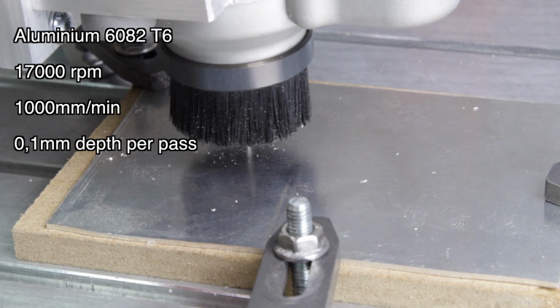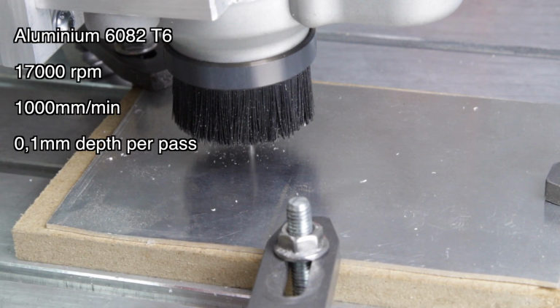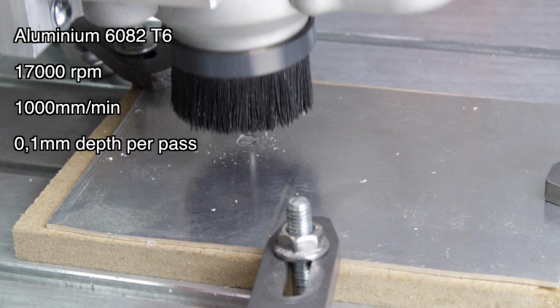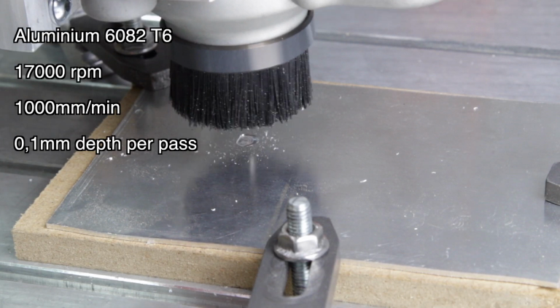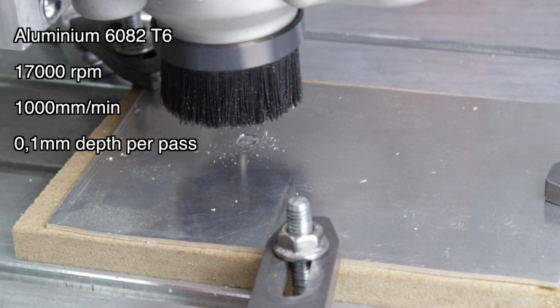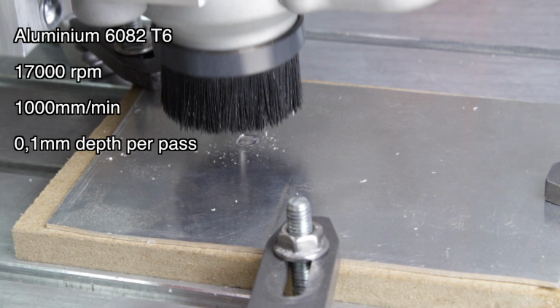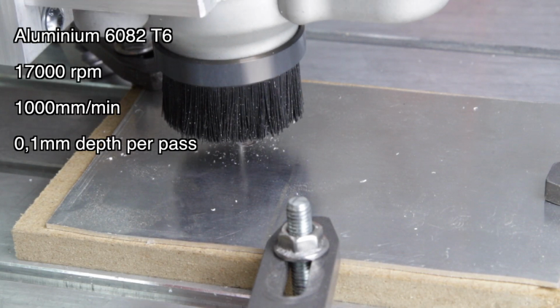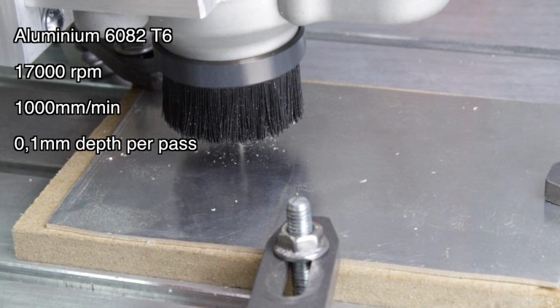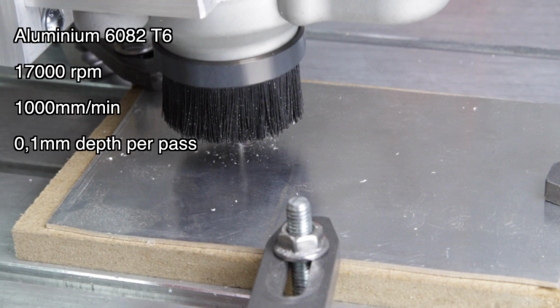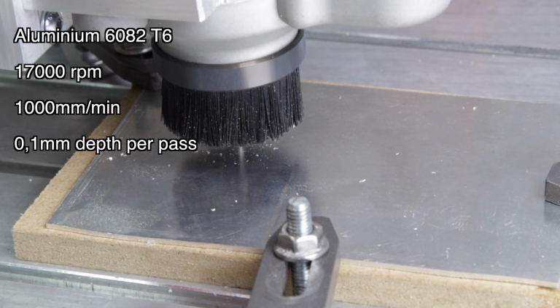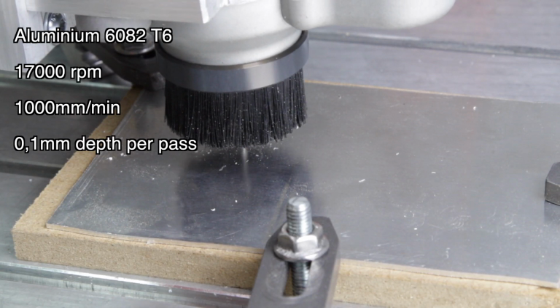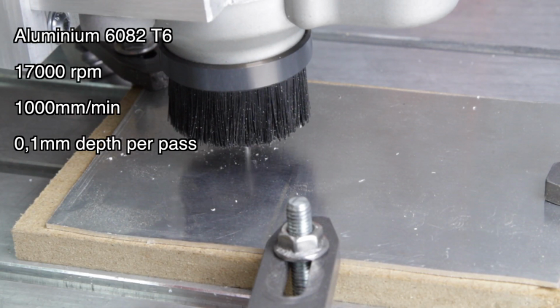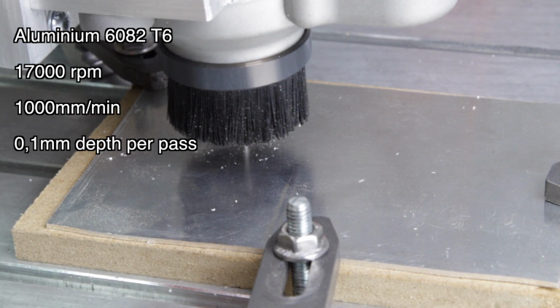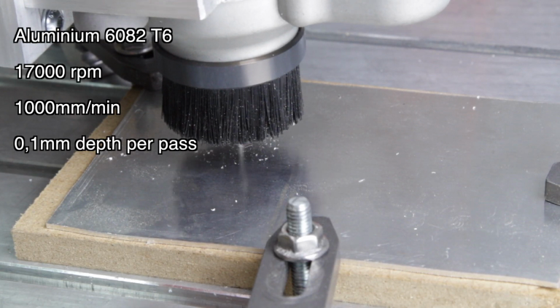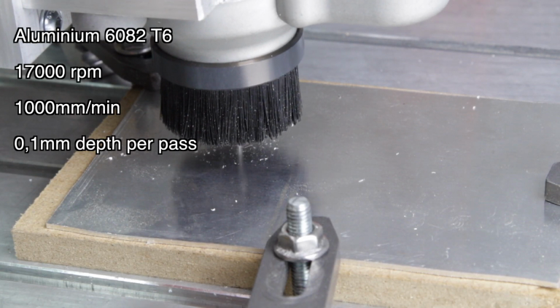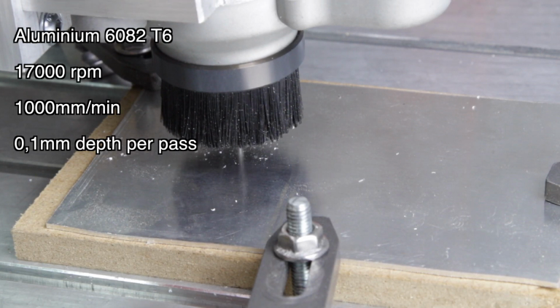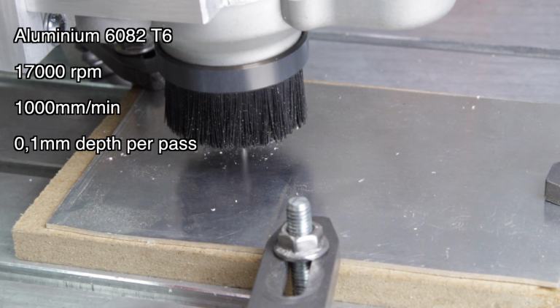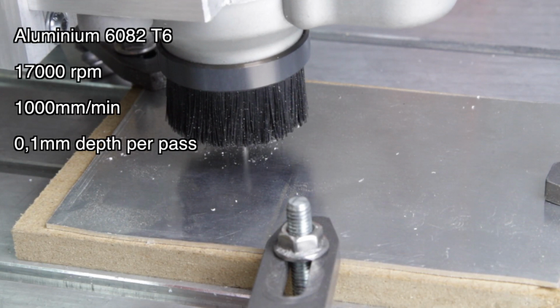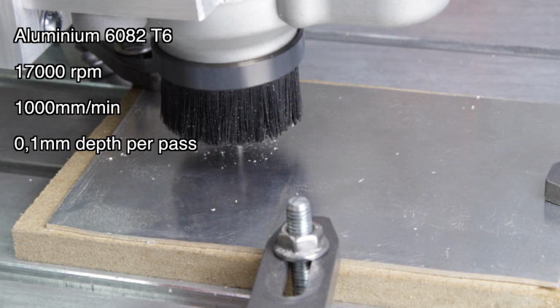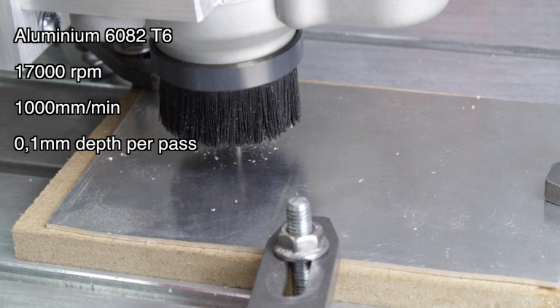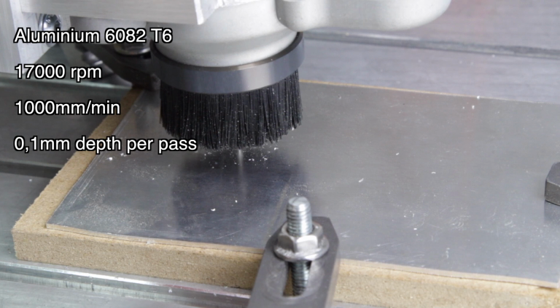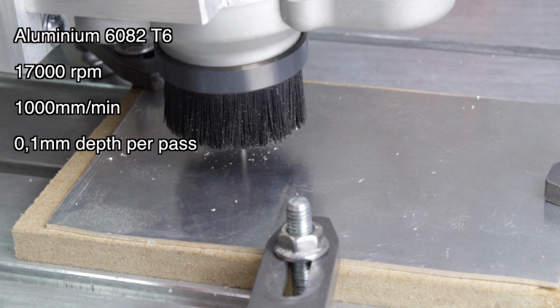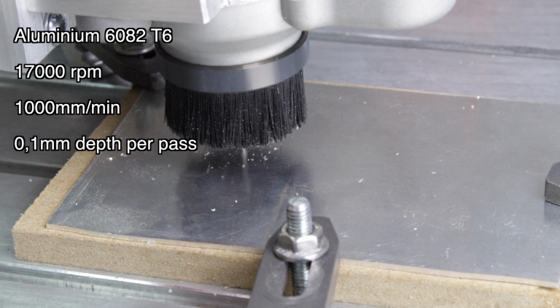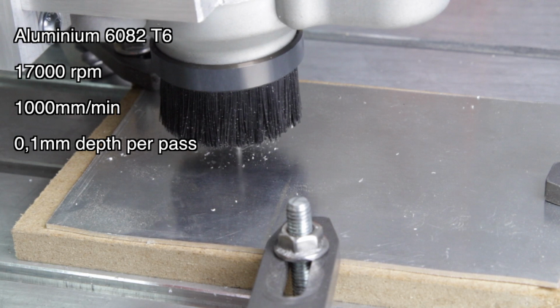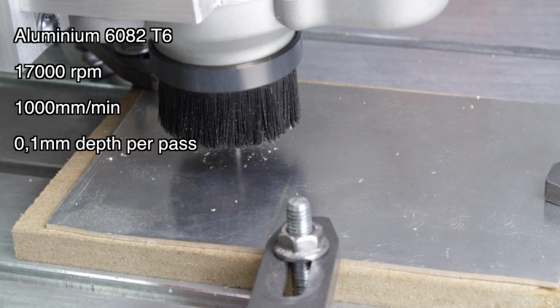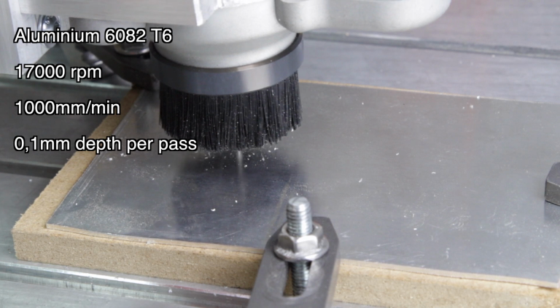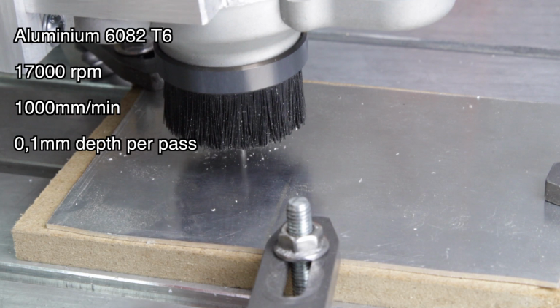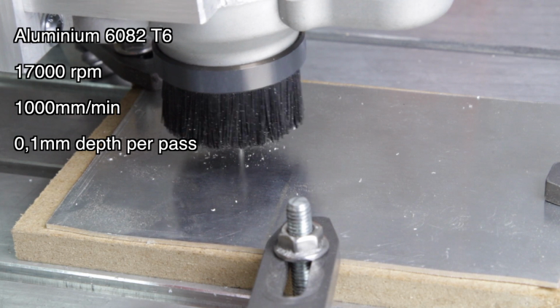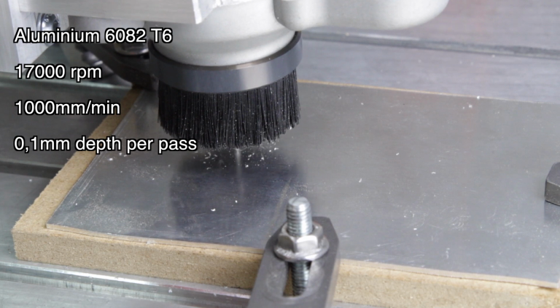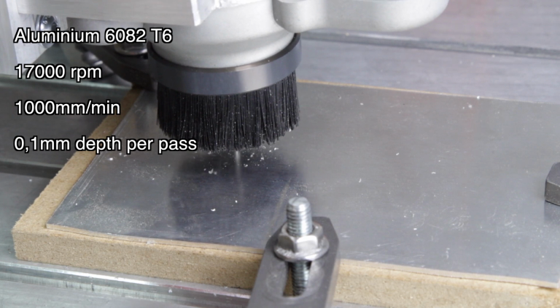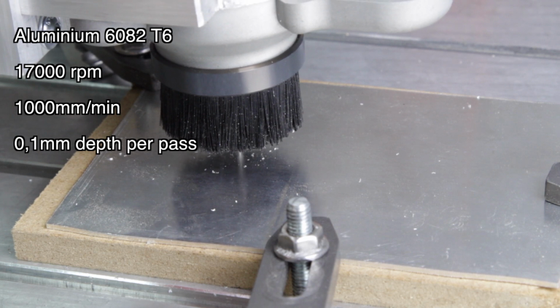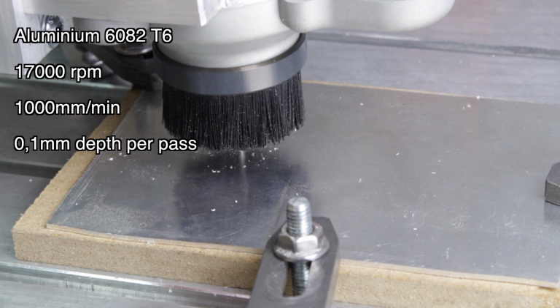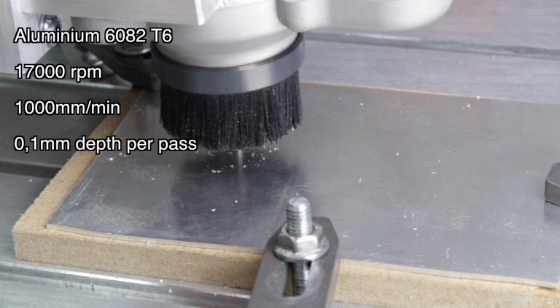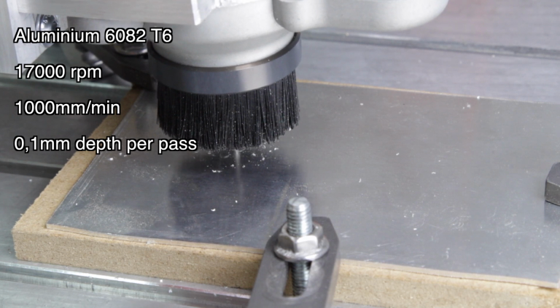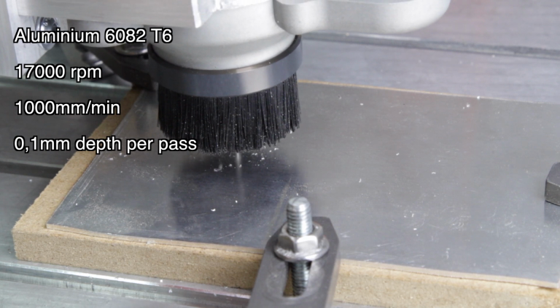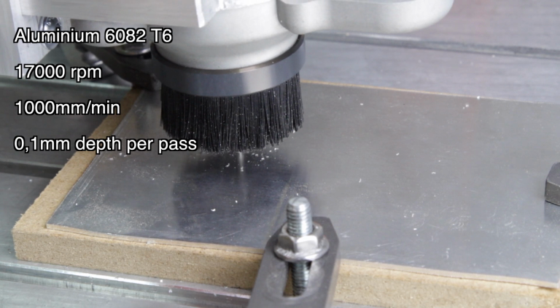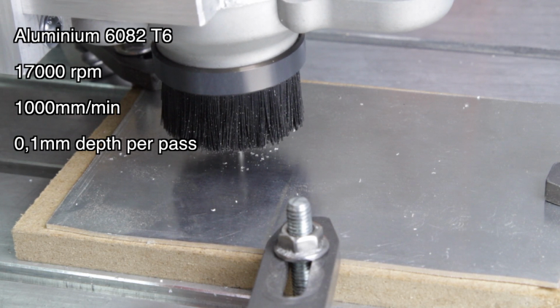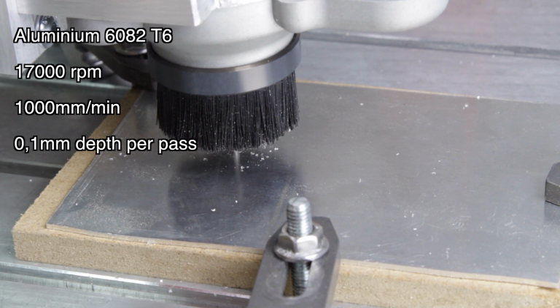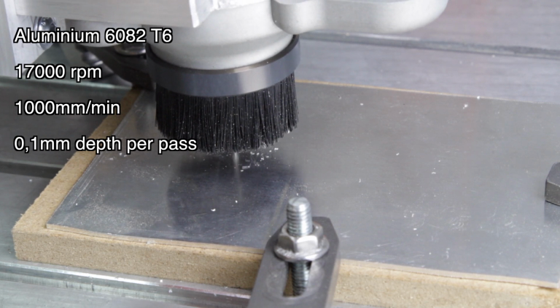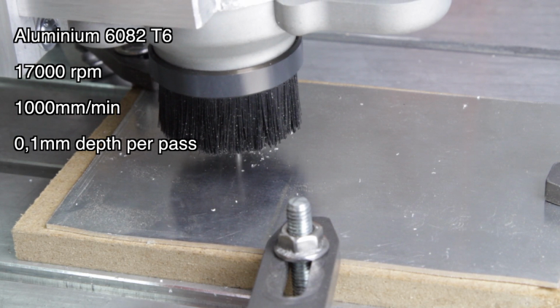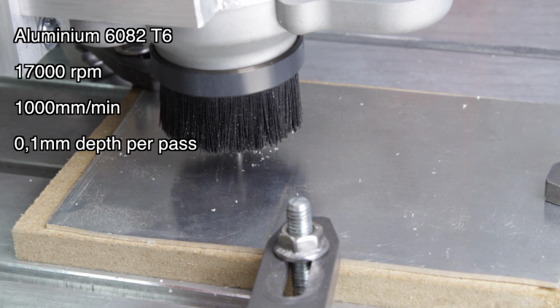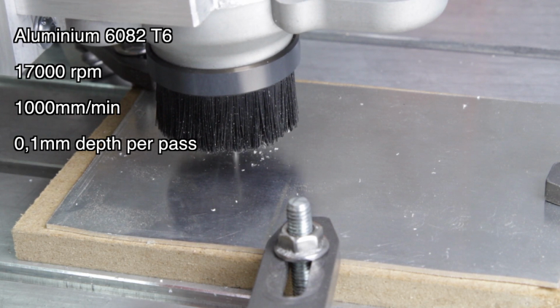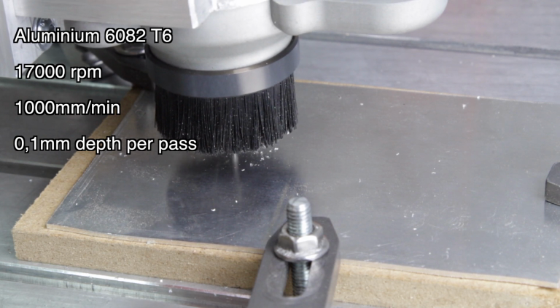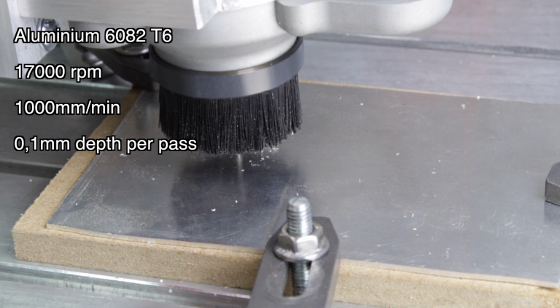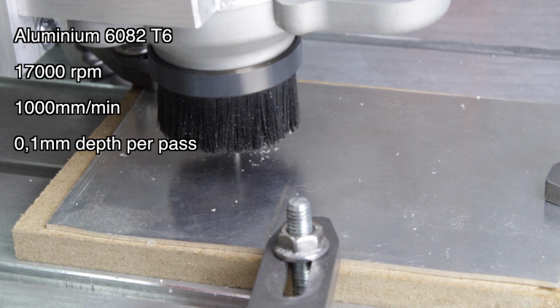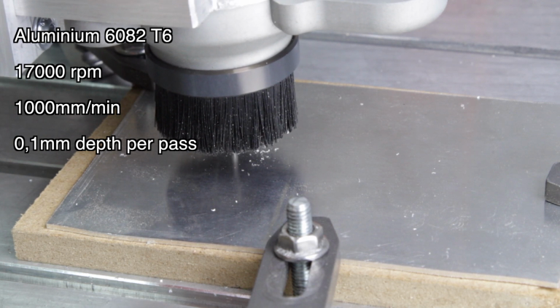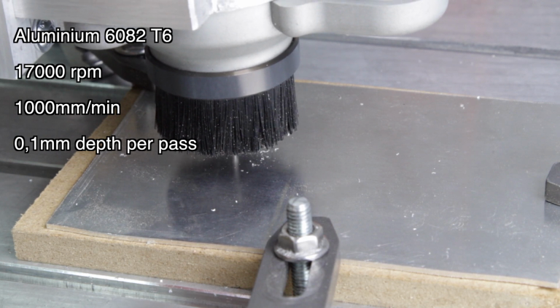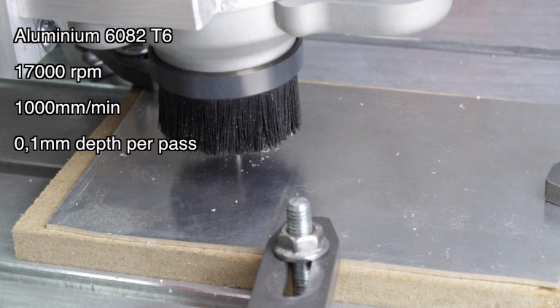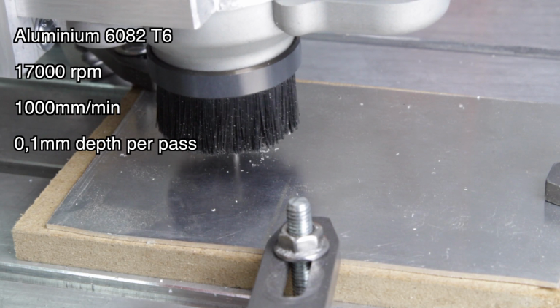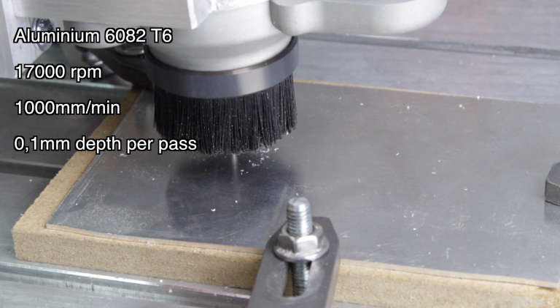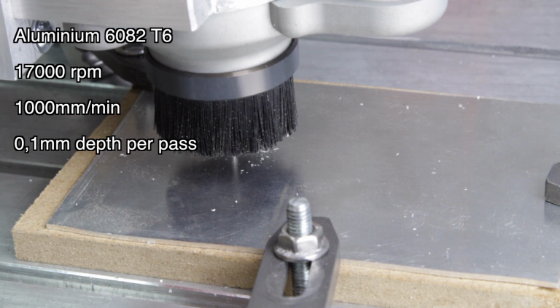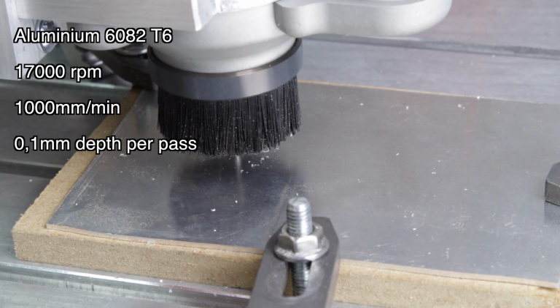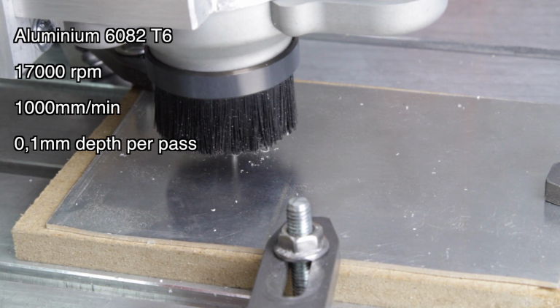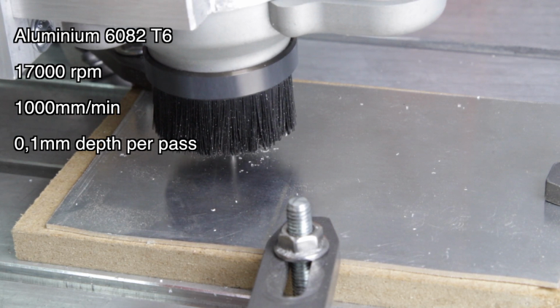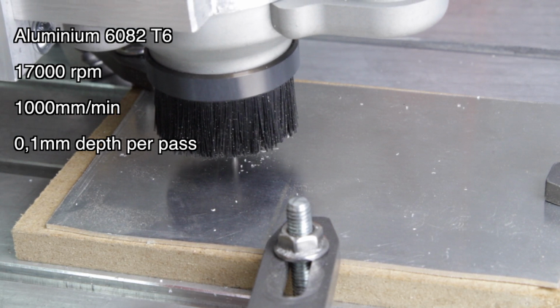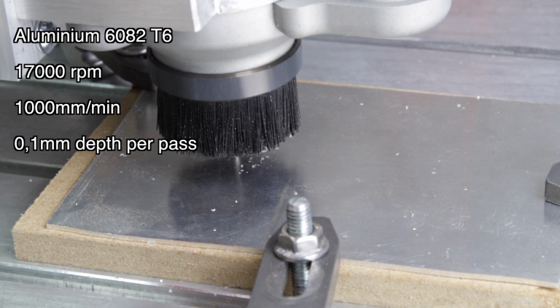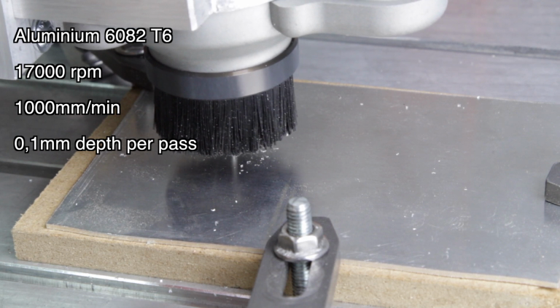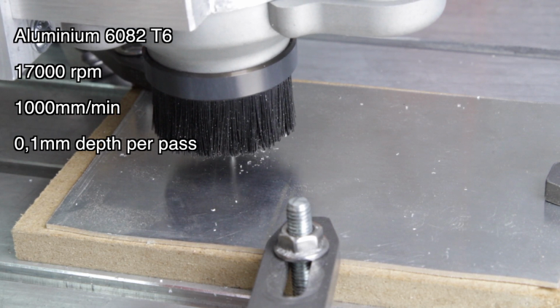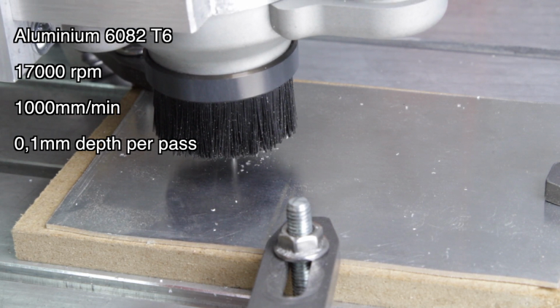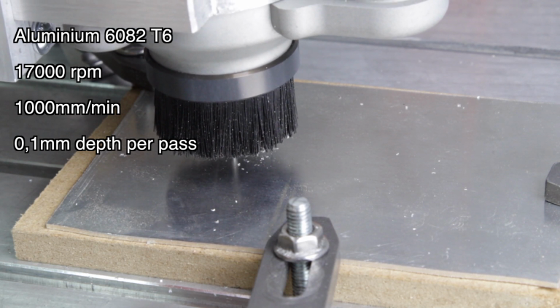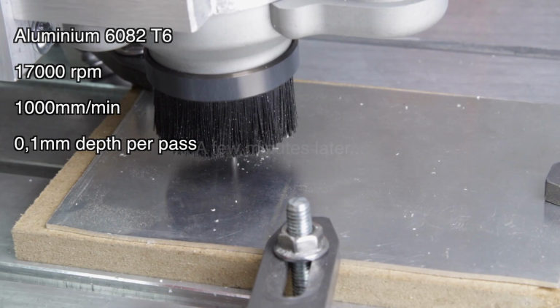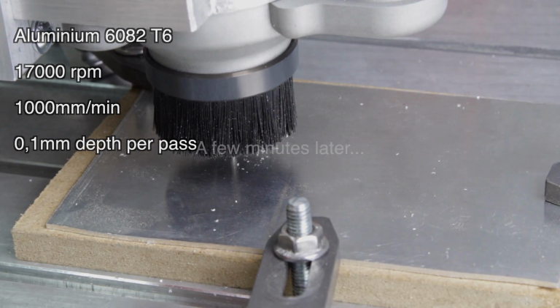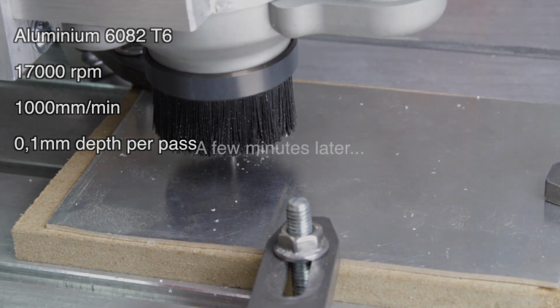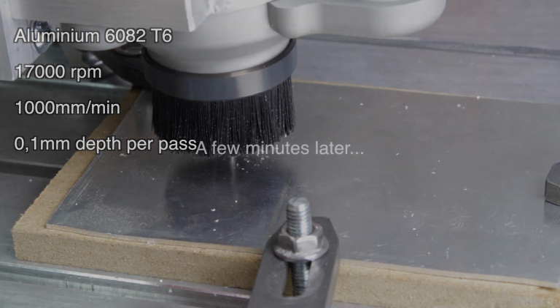Finally, in aluminium. I'm using 6082 T6 aluminium, which is quite hard, so I'm choosing to cut 0.1mm per pass.